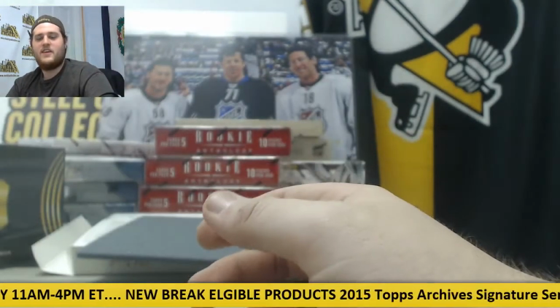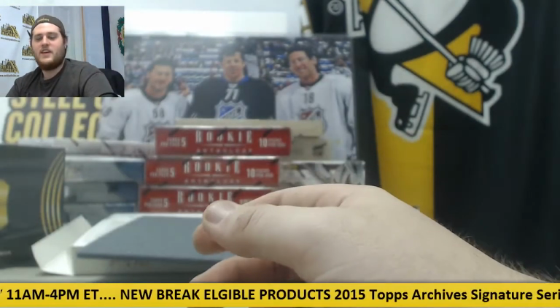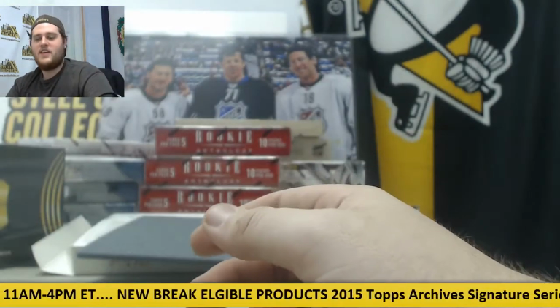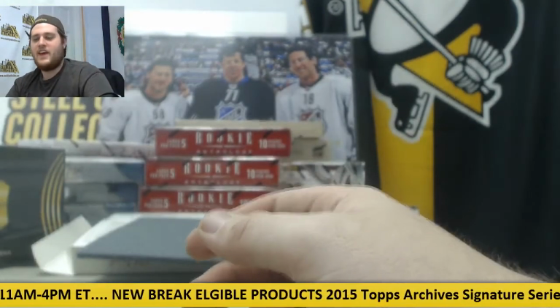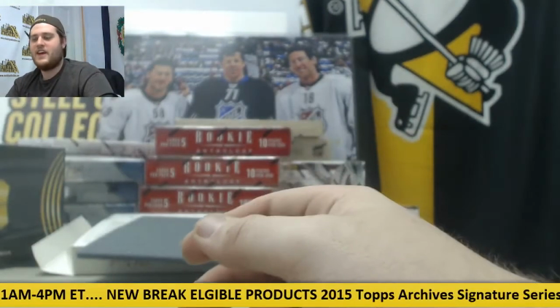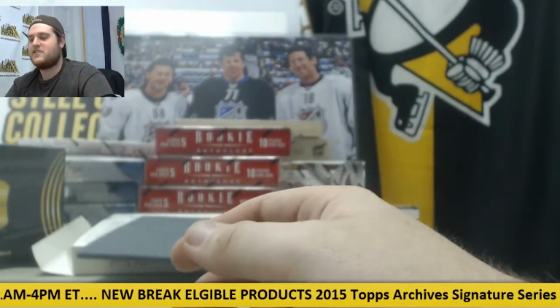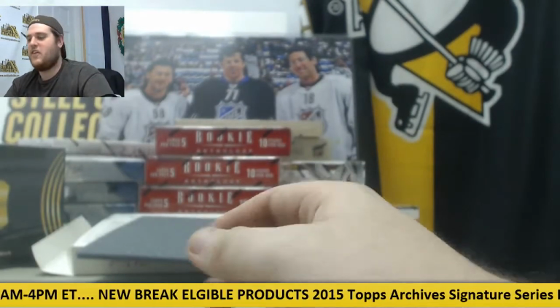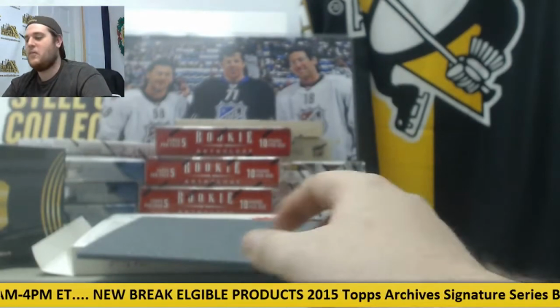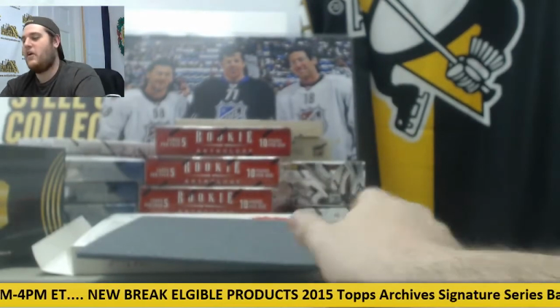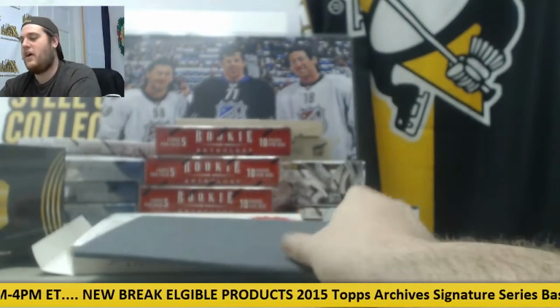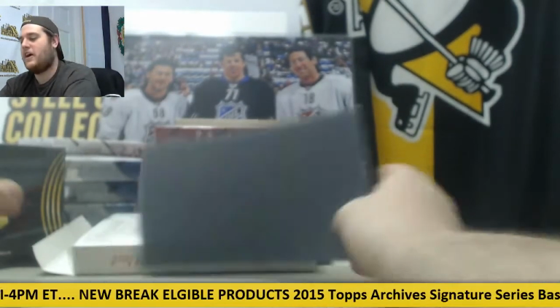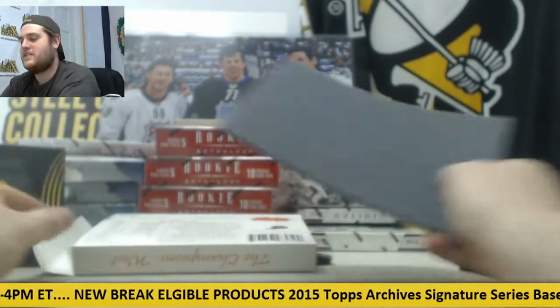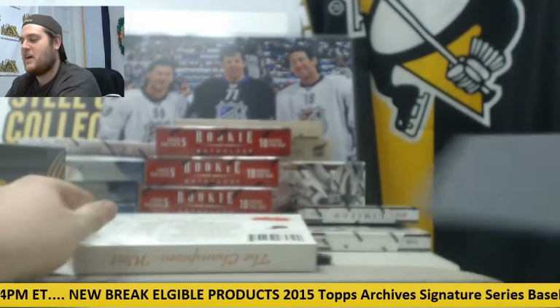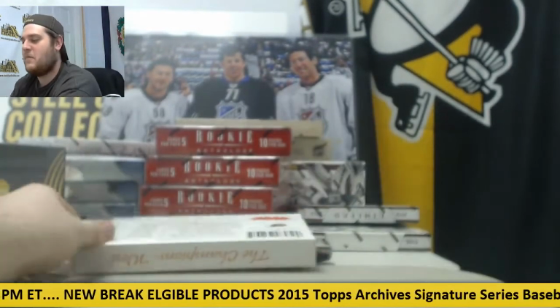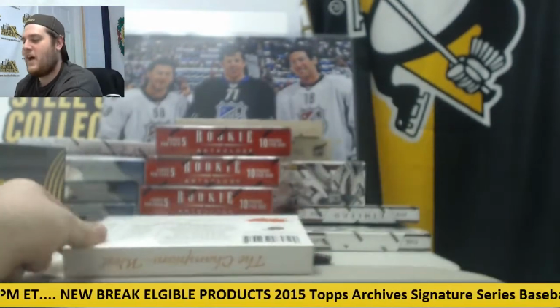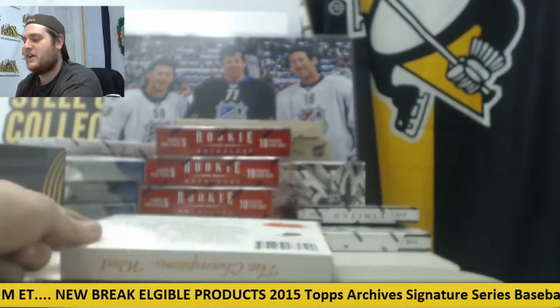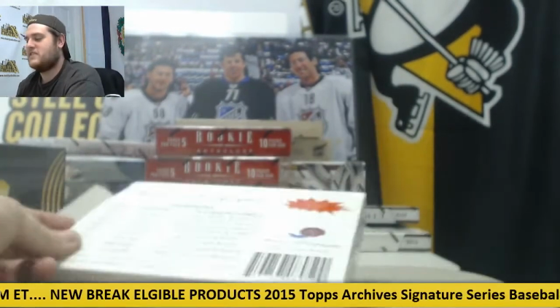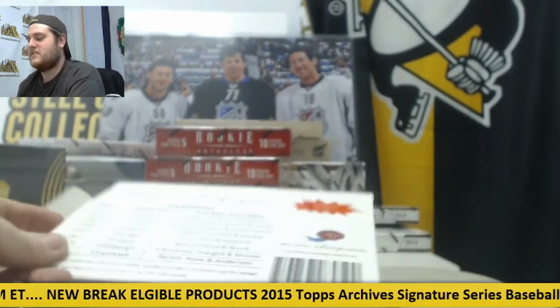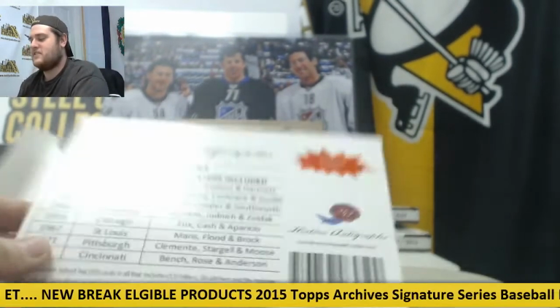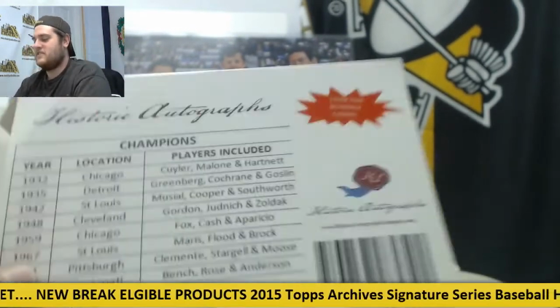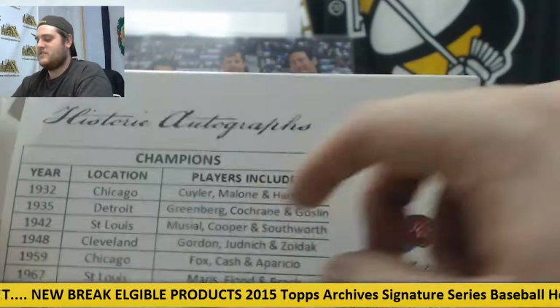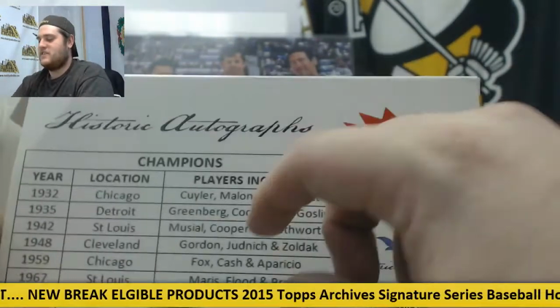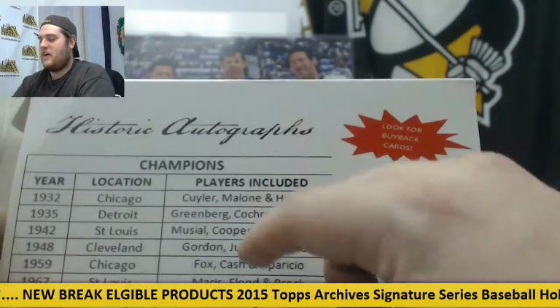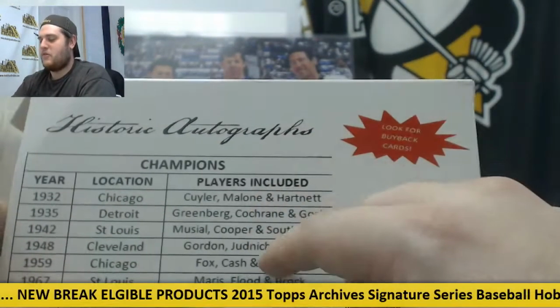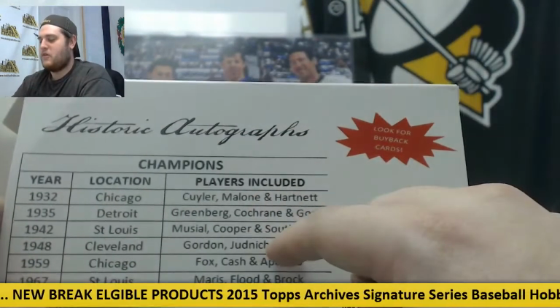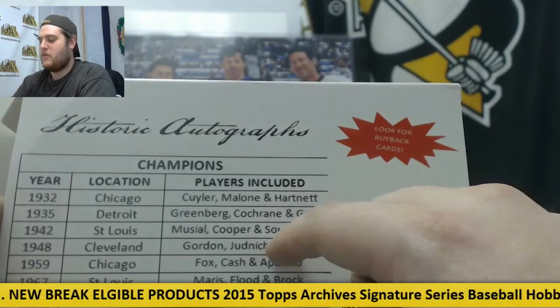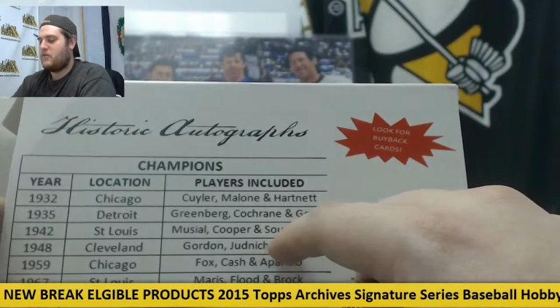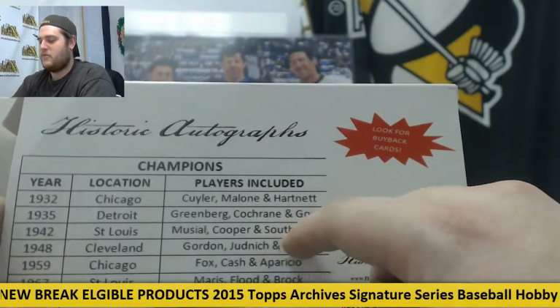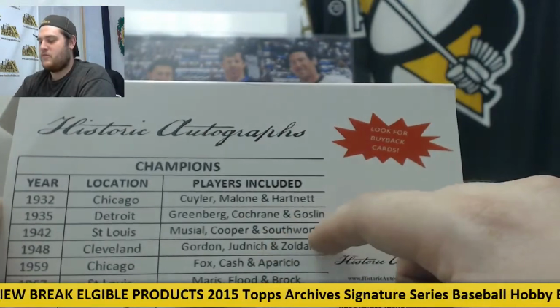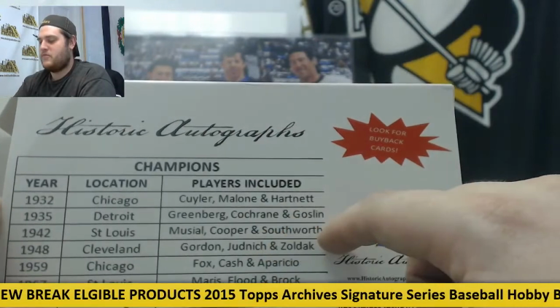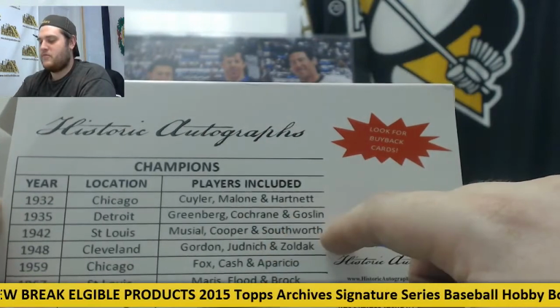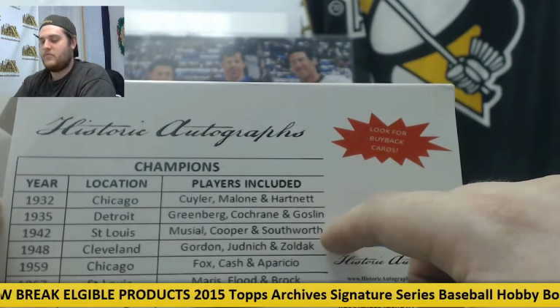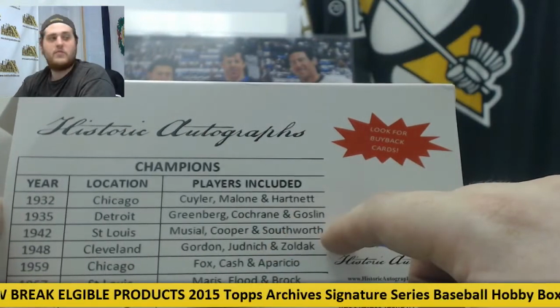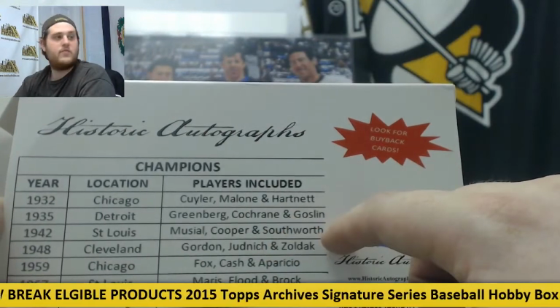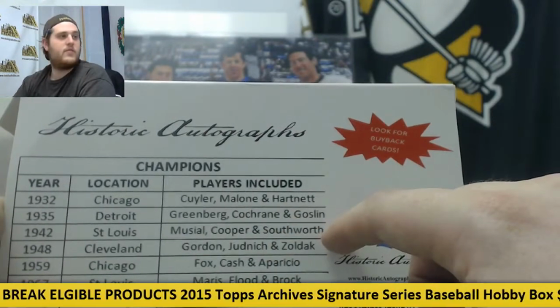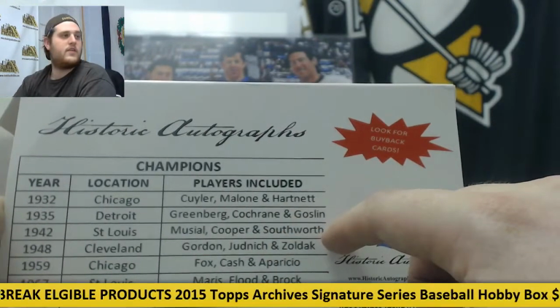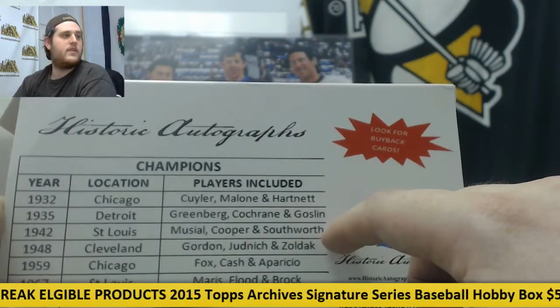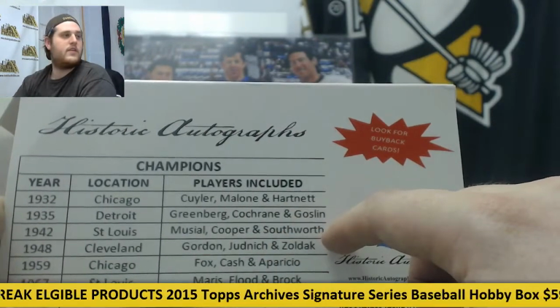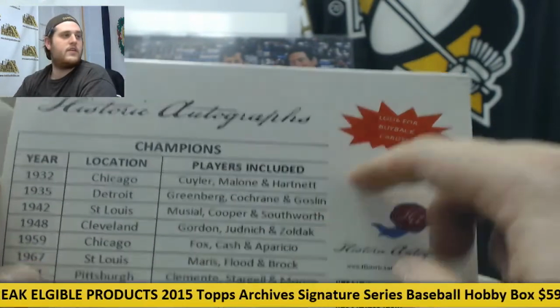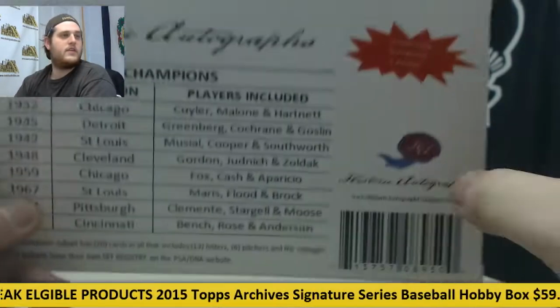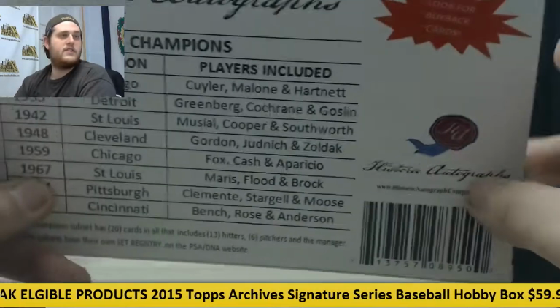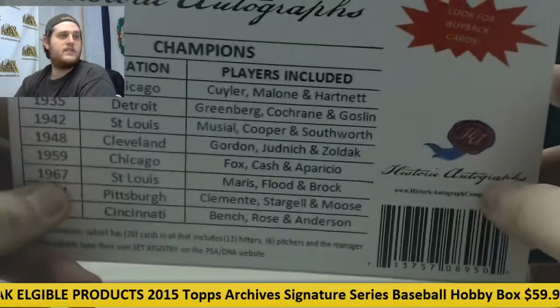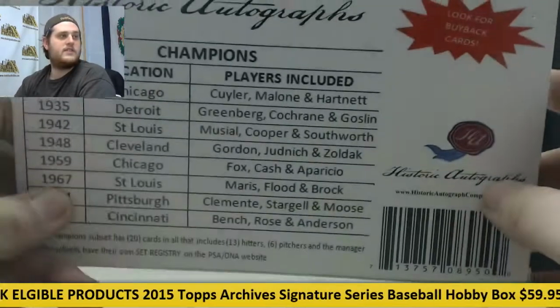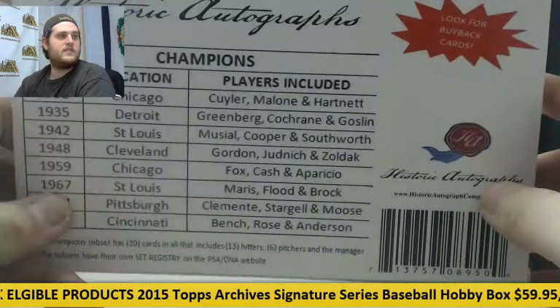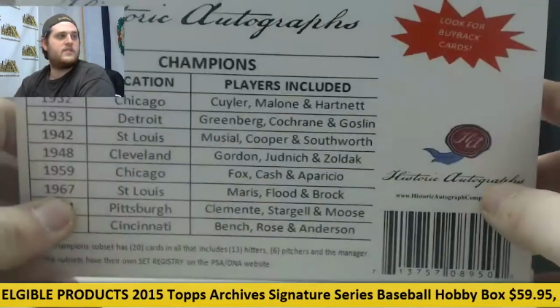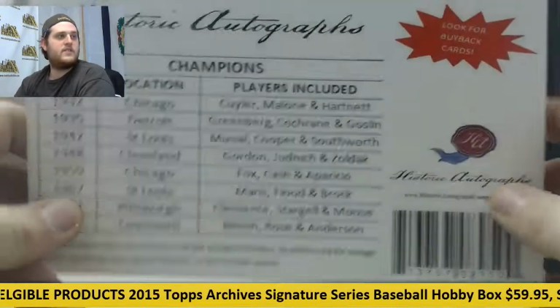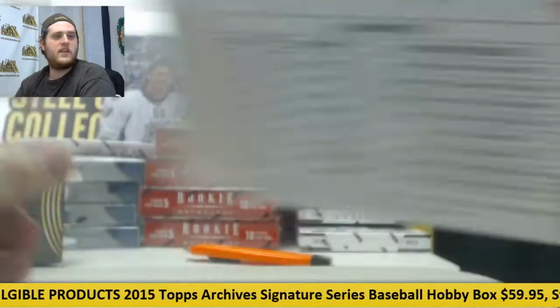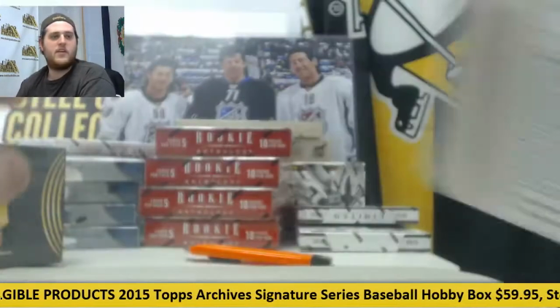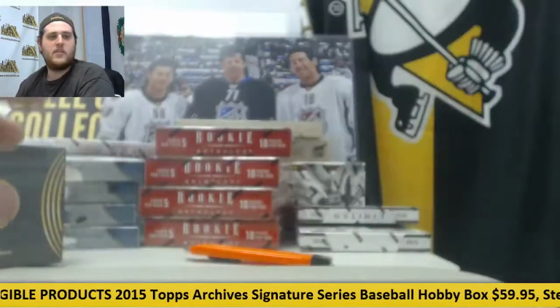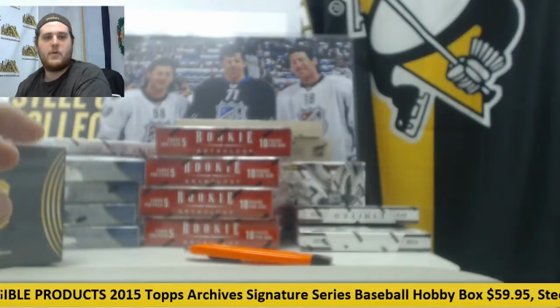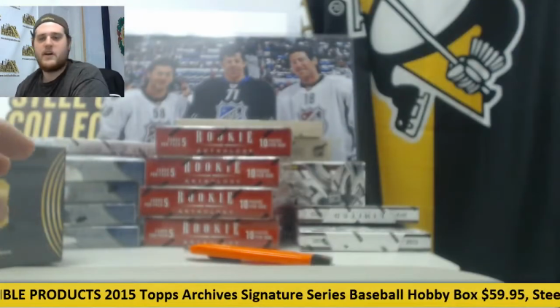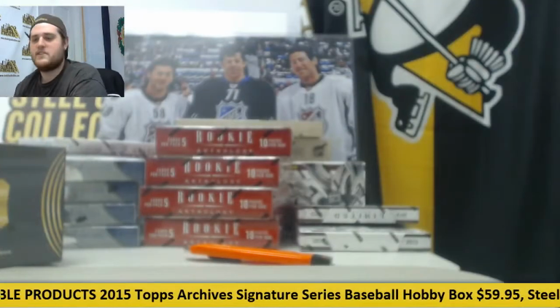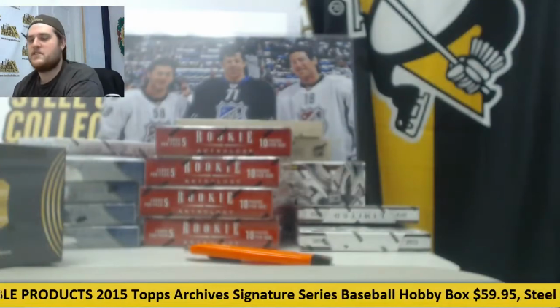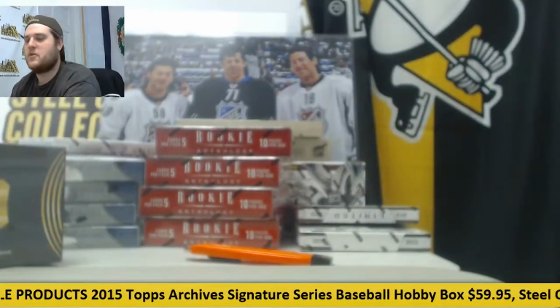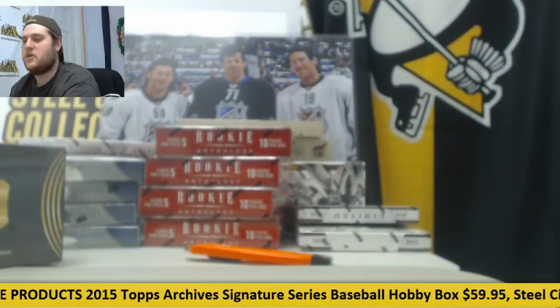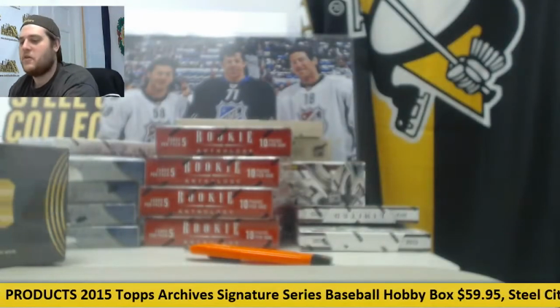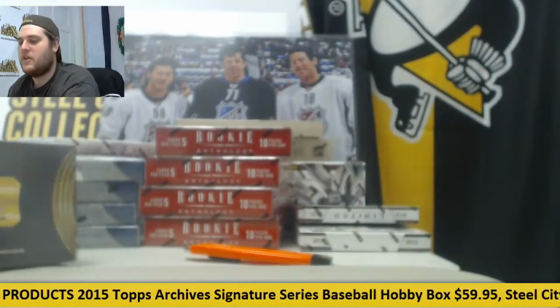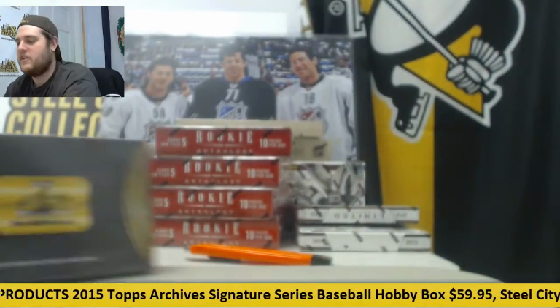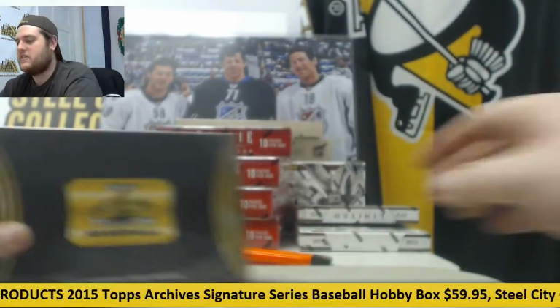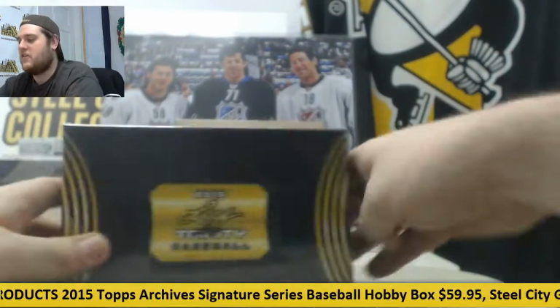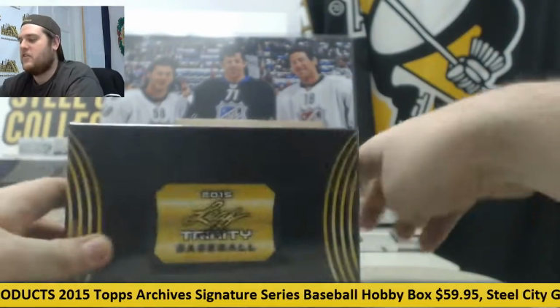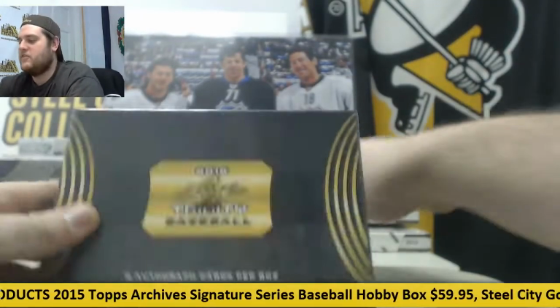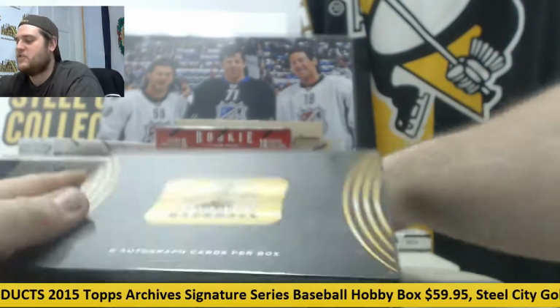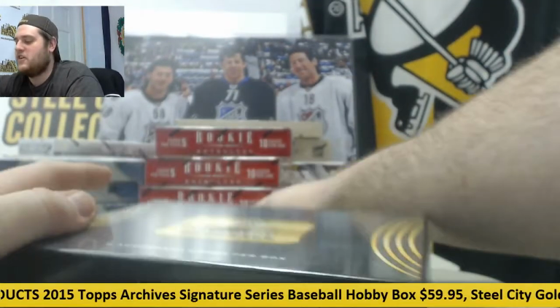Yeah, it's on the box. I imagine Southworth's on the box too. It's pretty good, it's gonna be tricky.